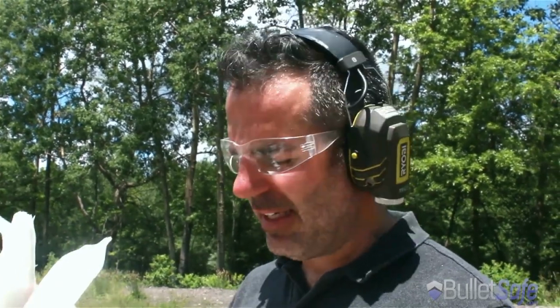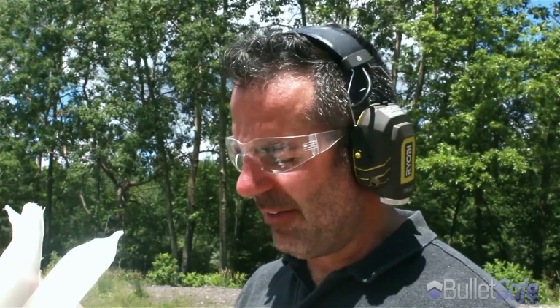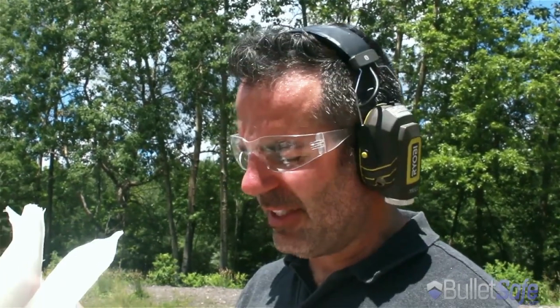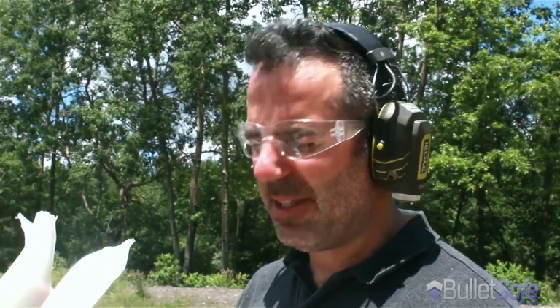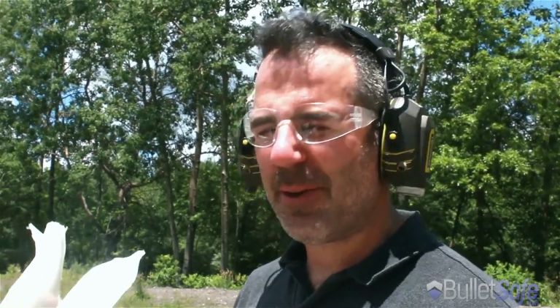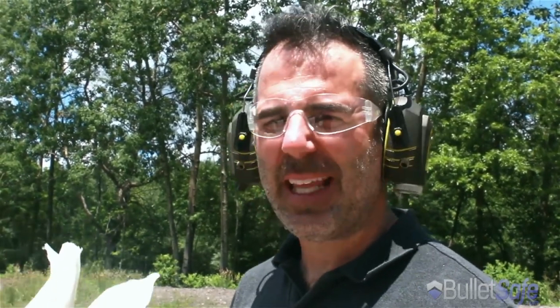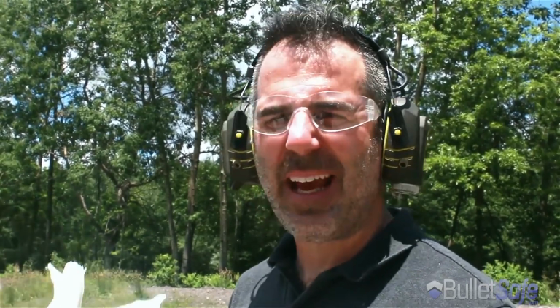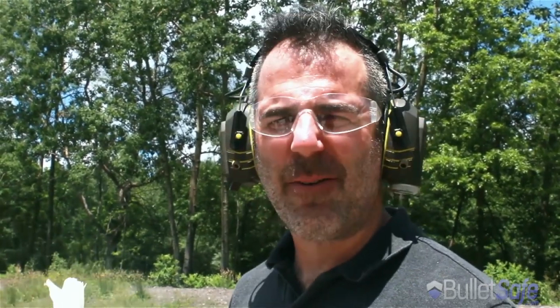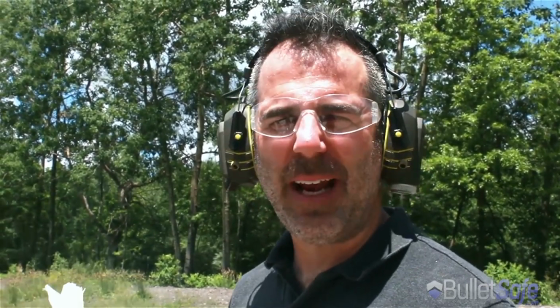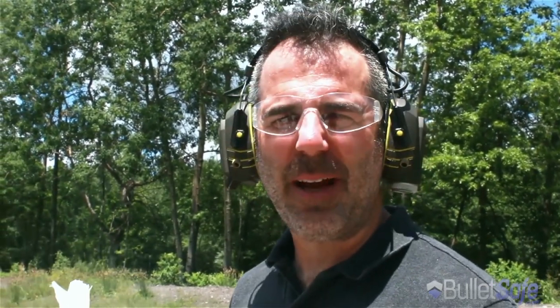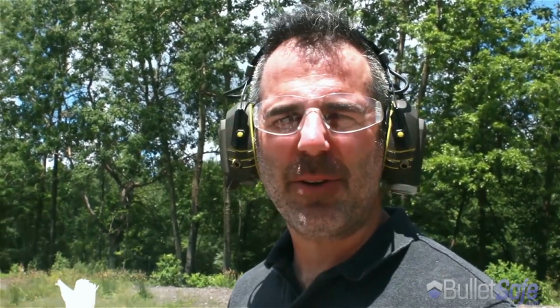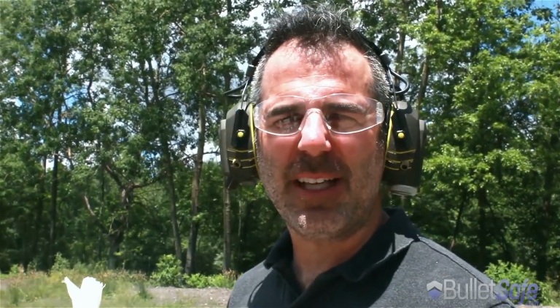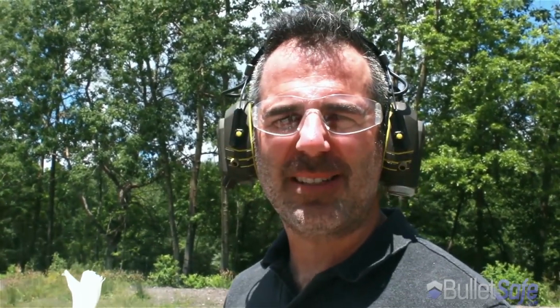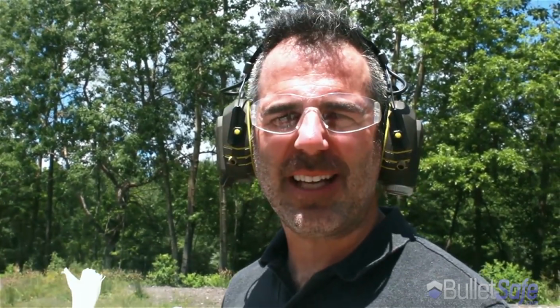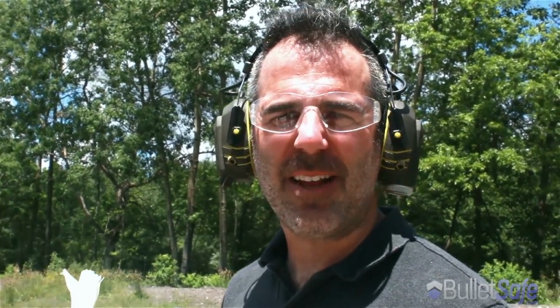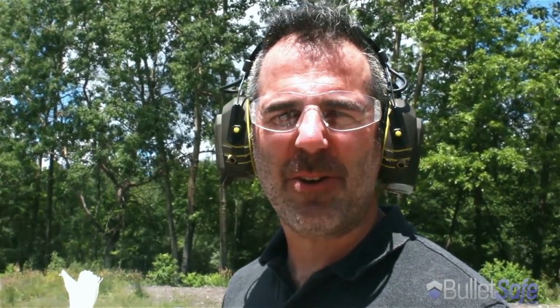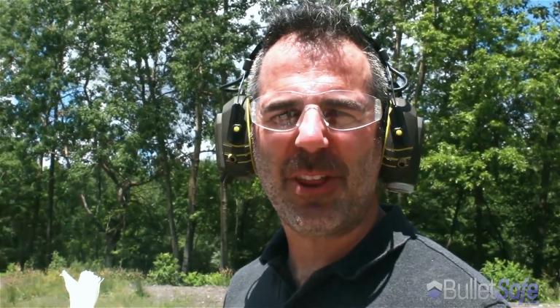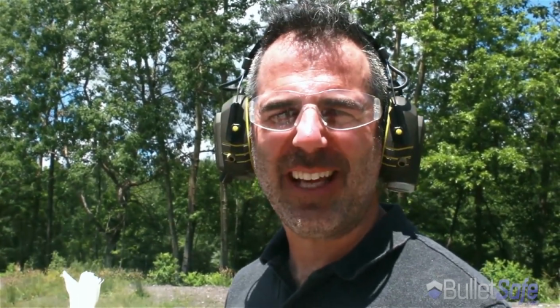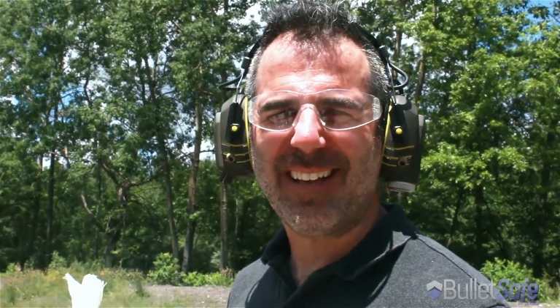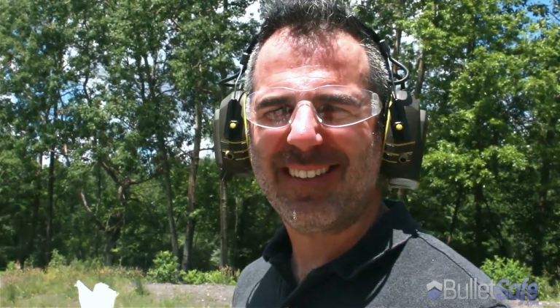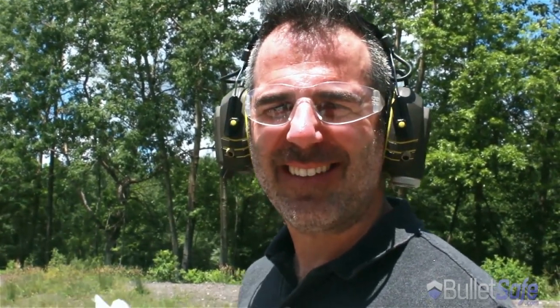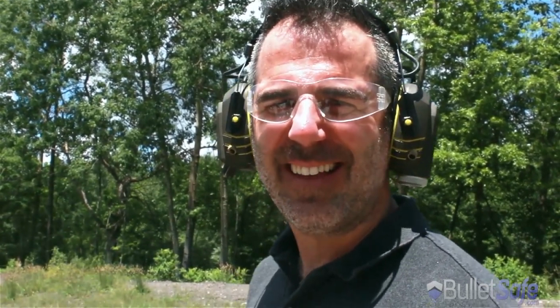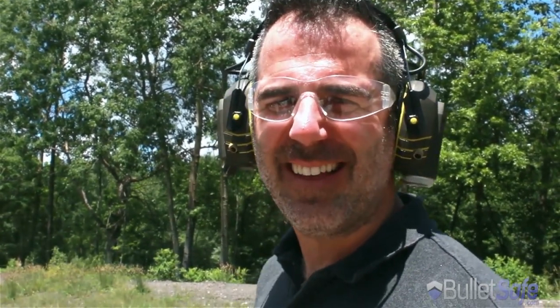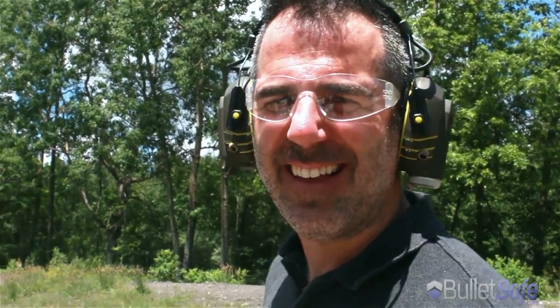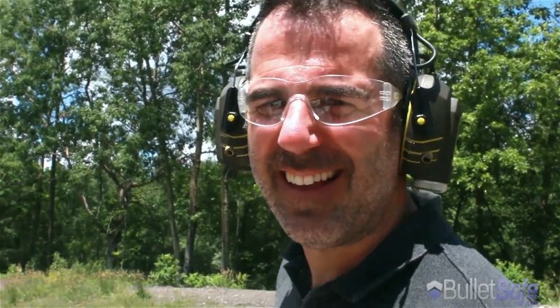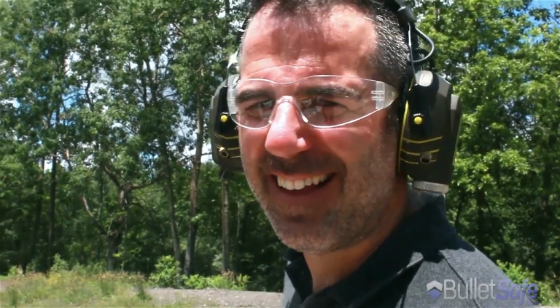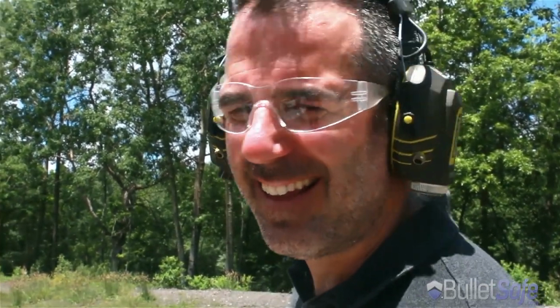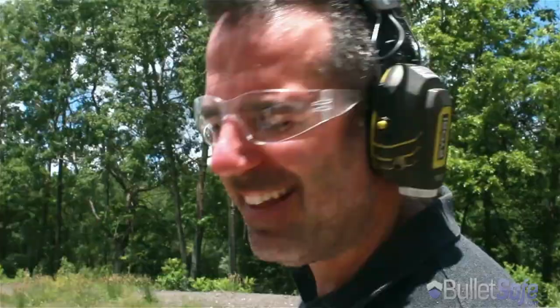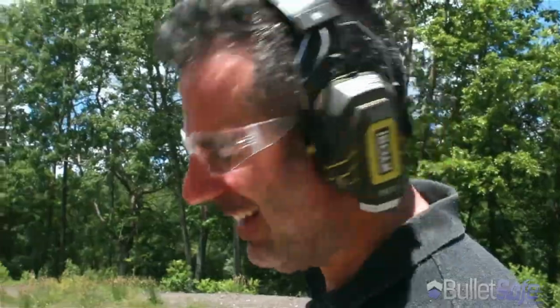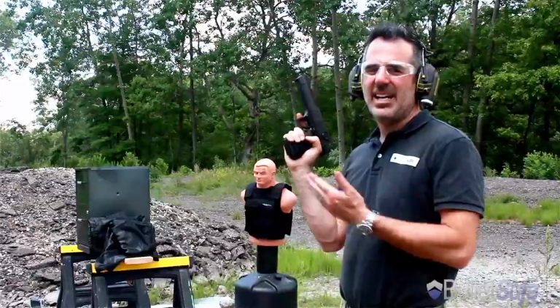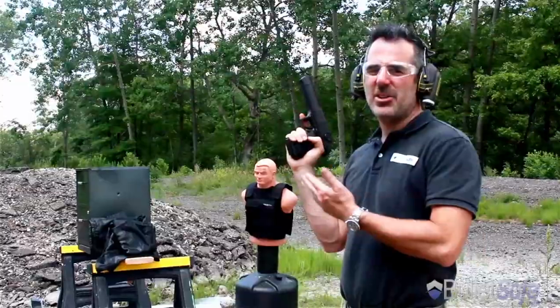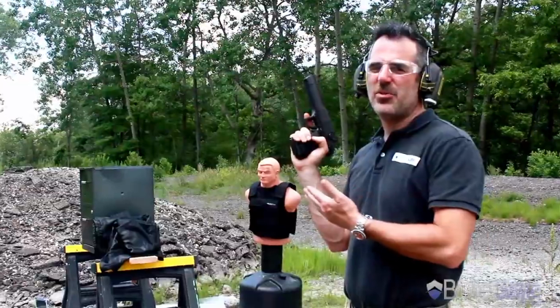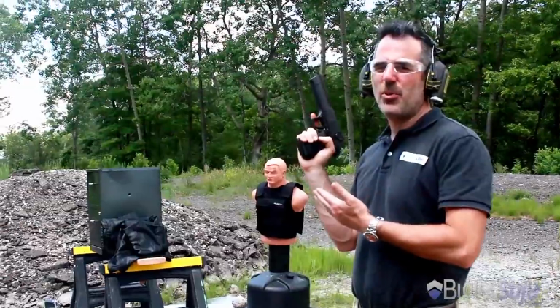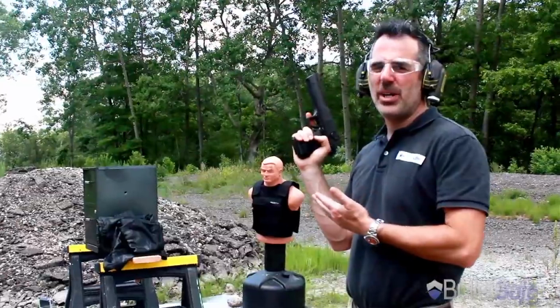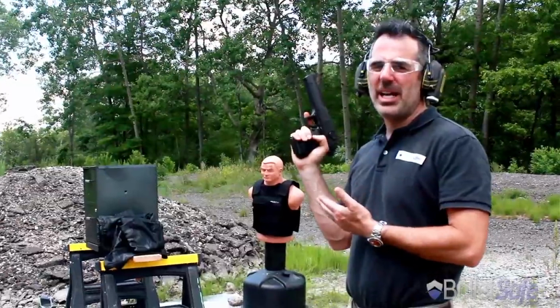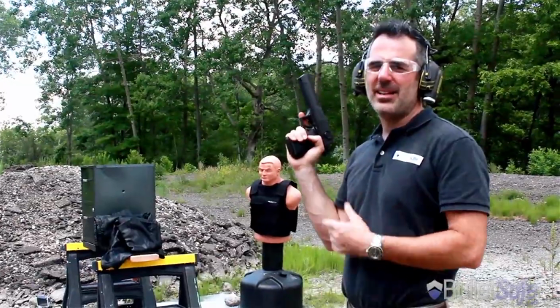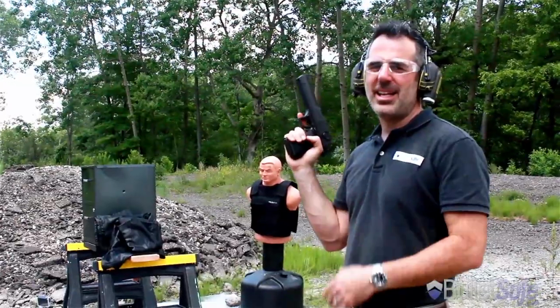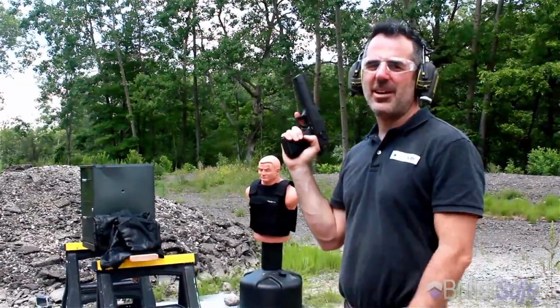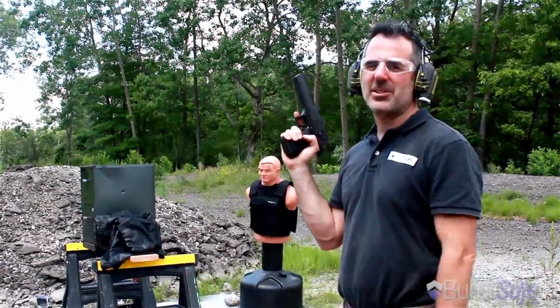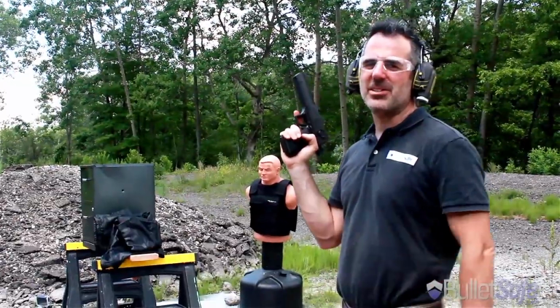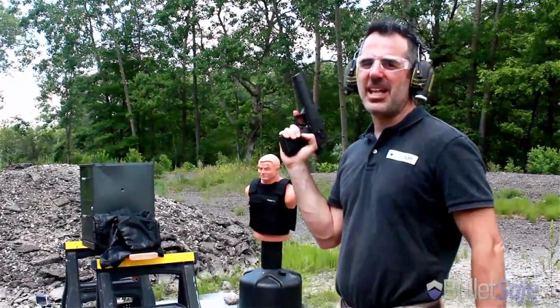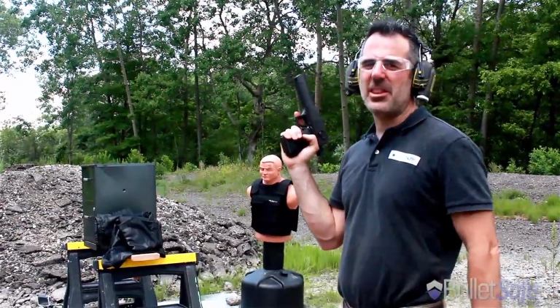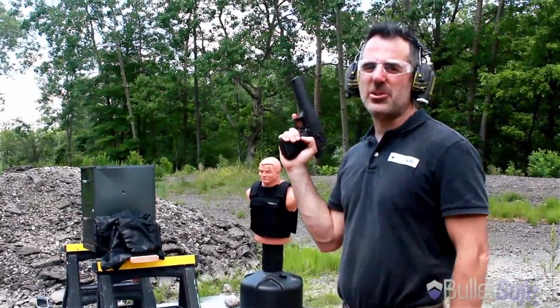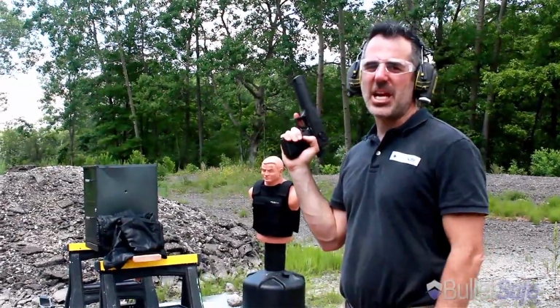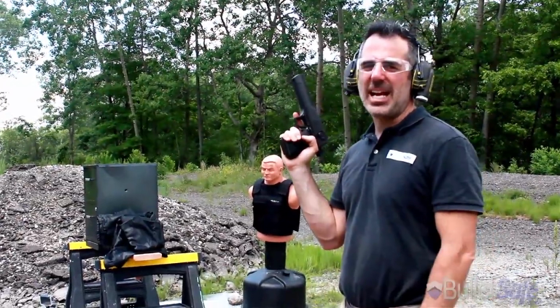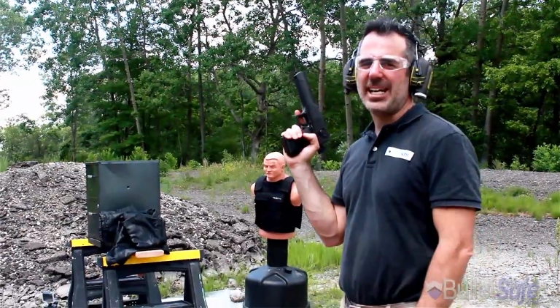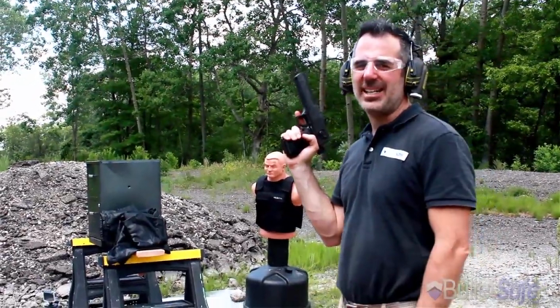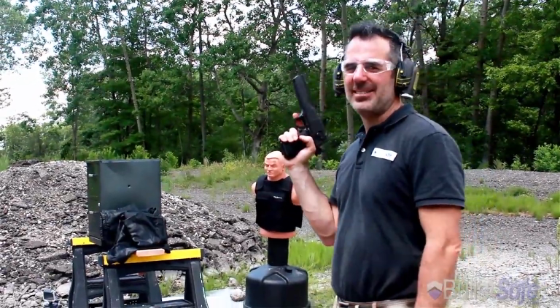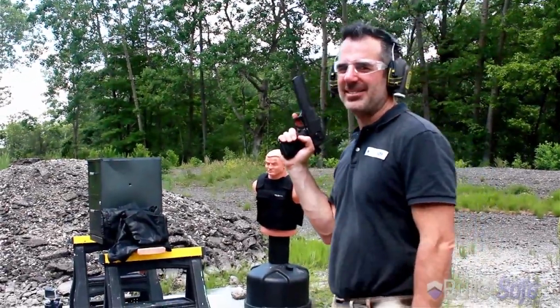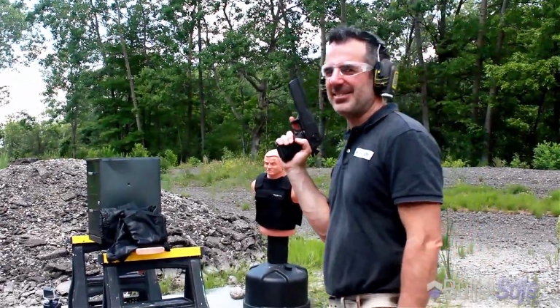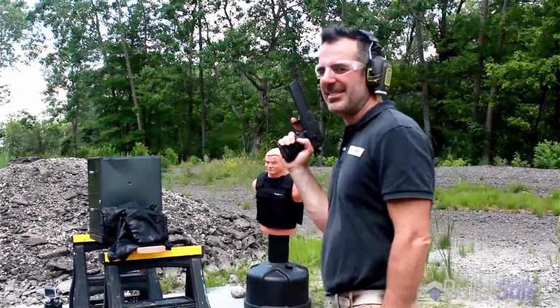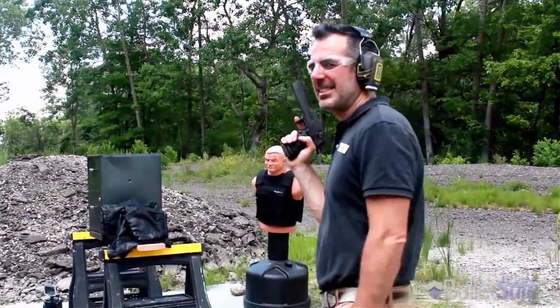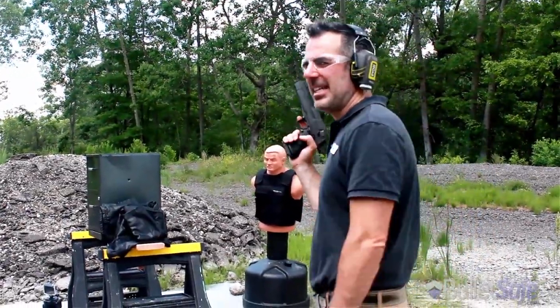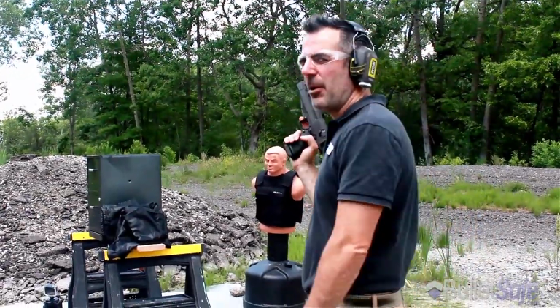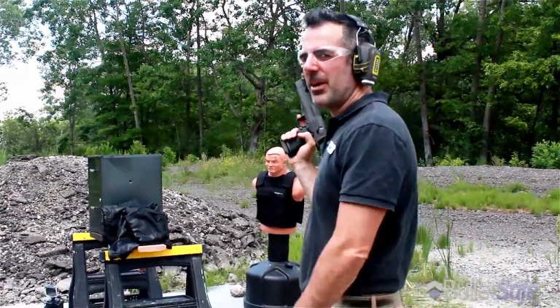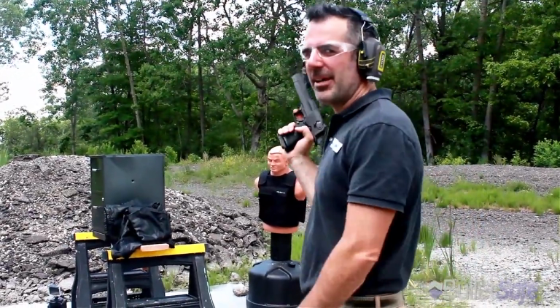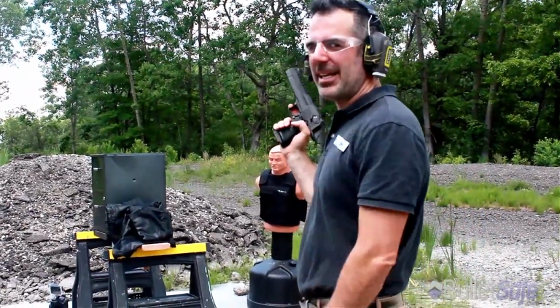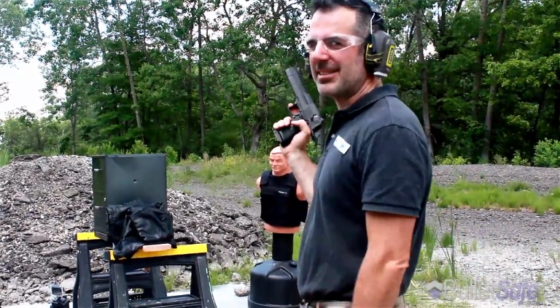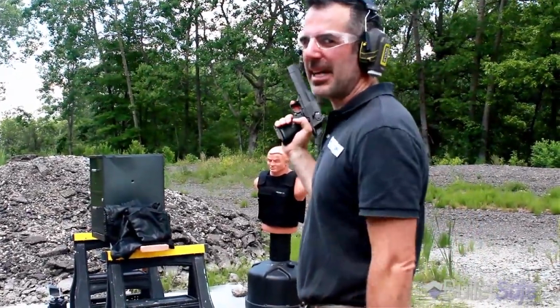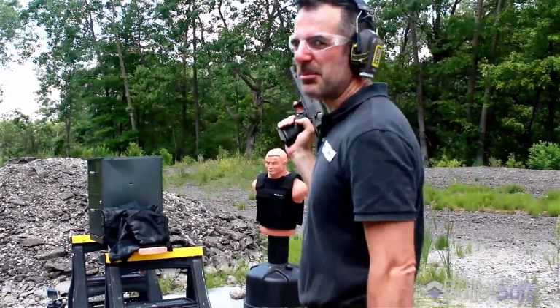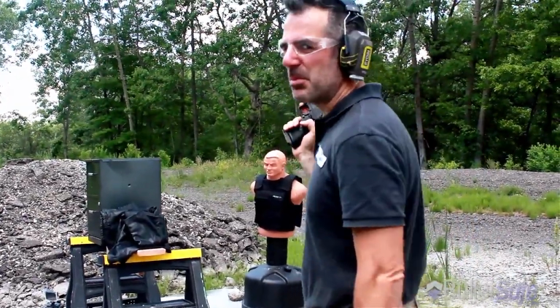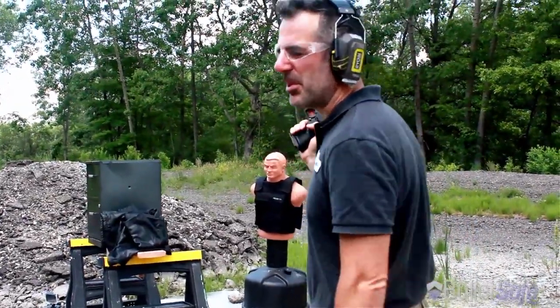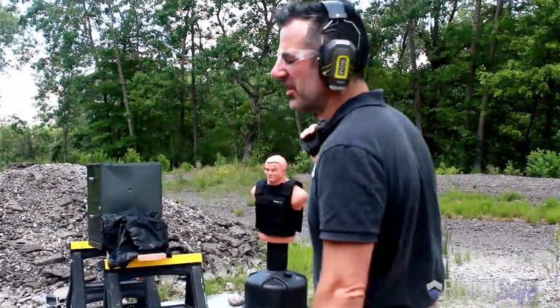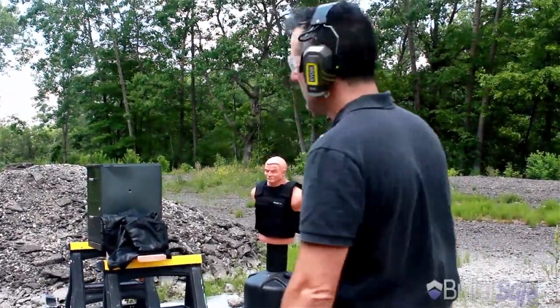Now let's see what that round does to other things. Here's 48 layers of leather jacket — let's see how well that stops a bullet.